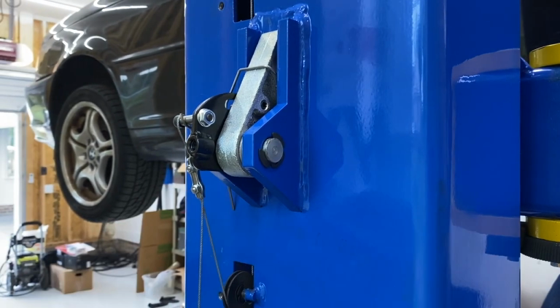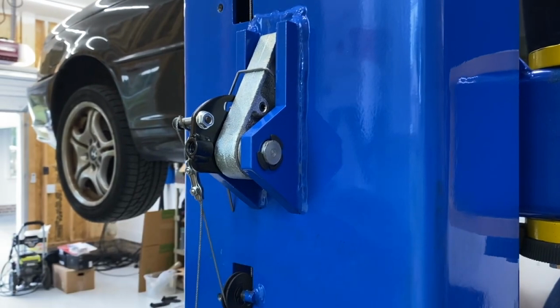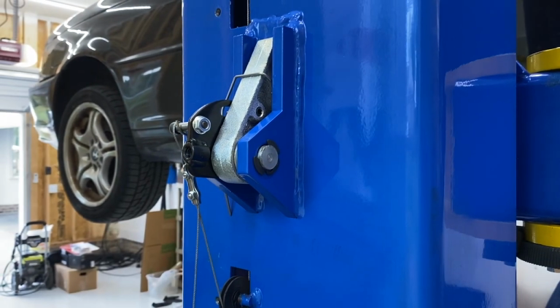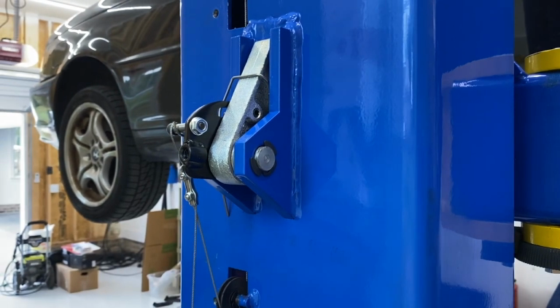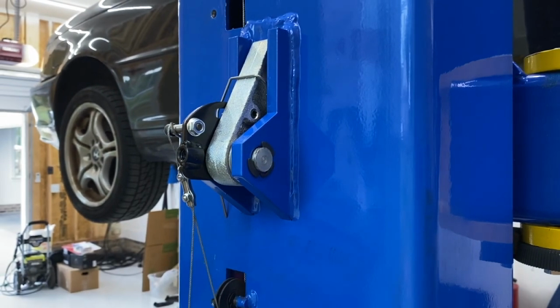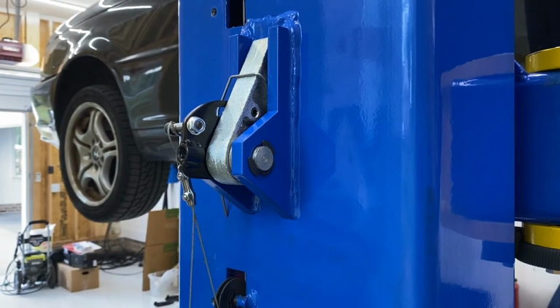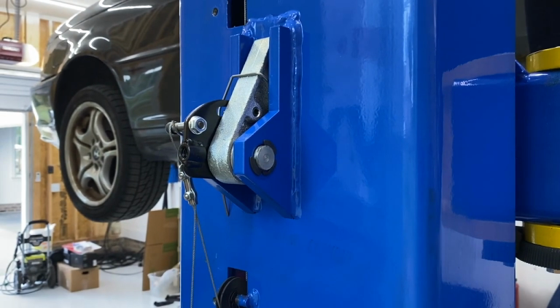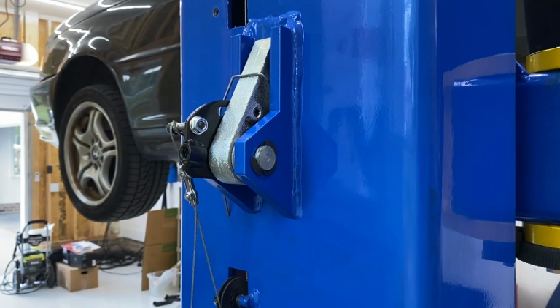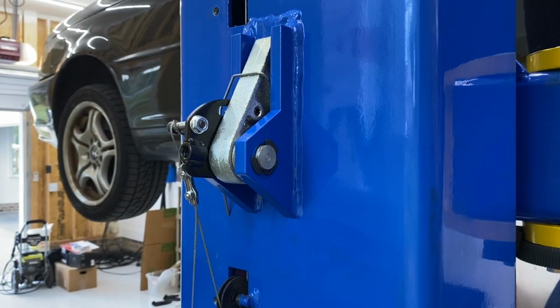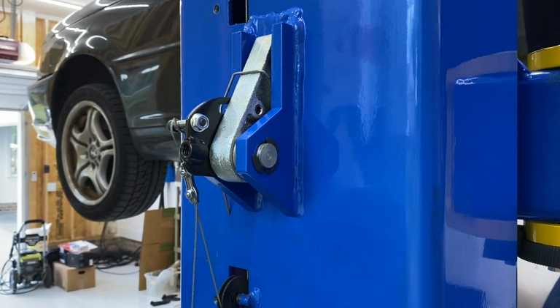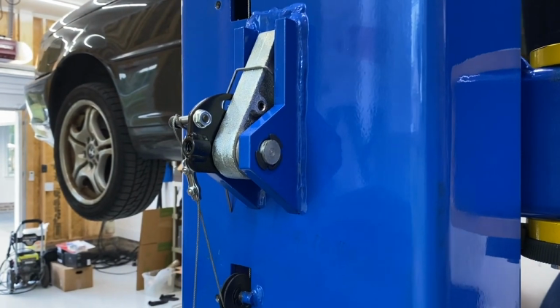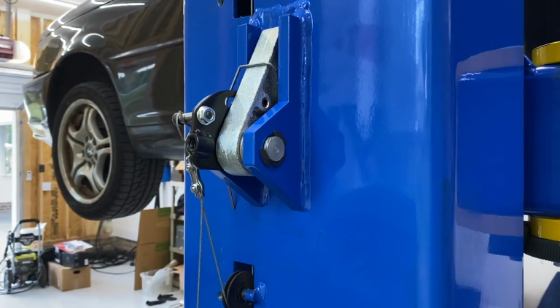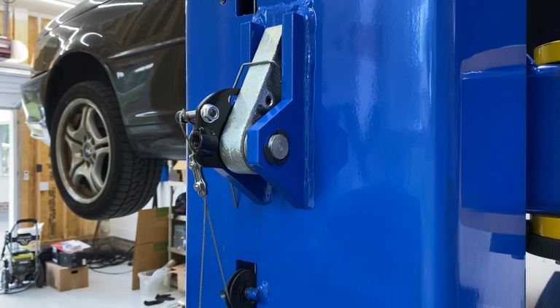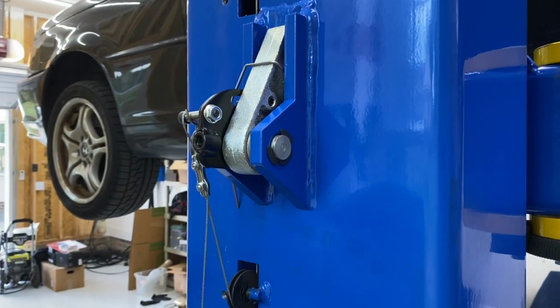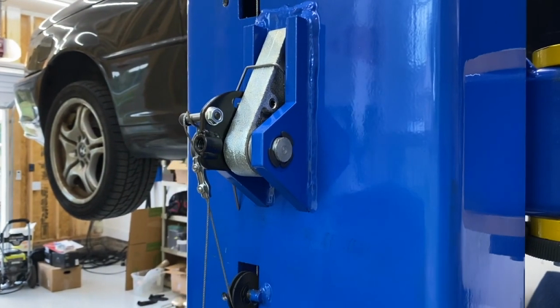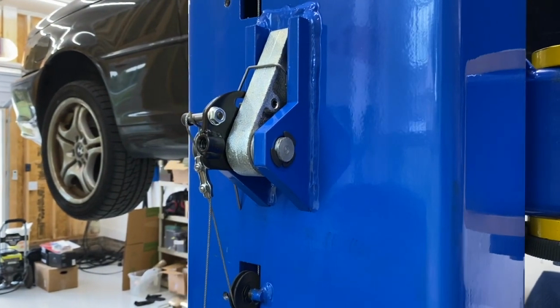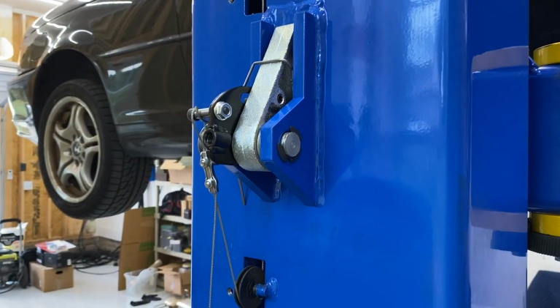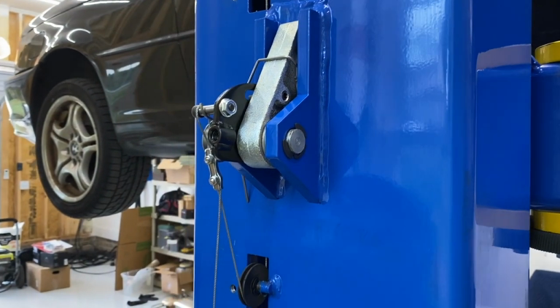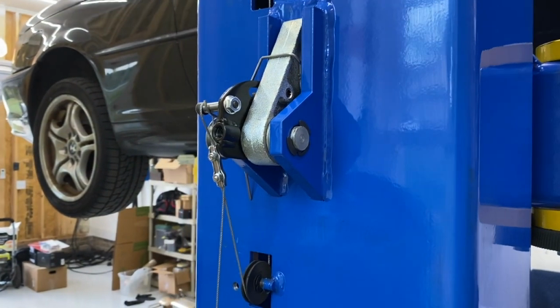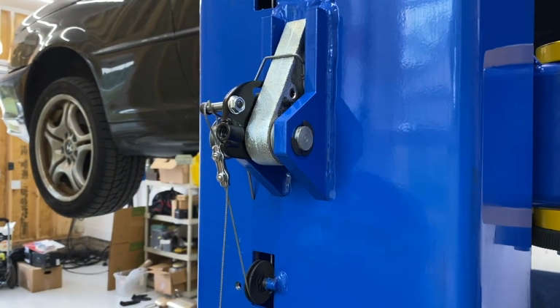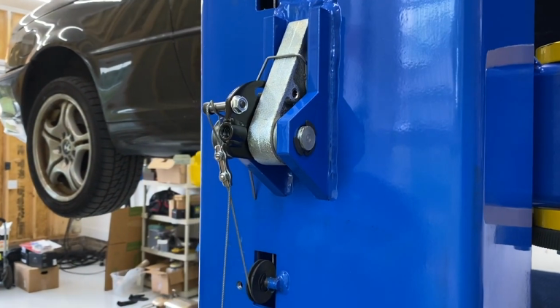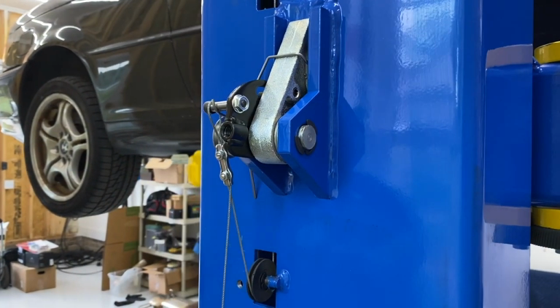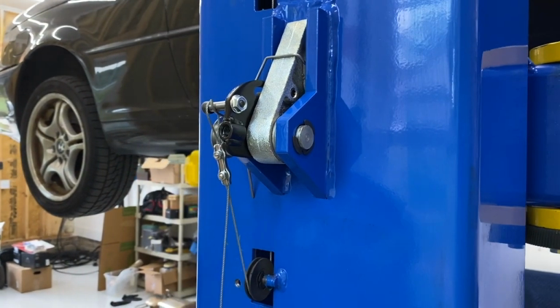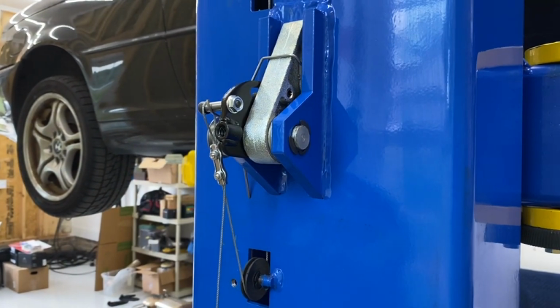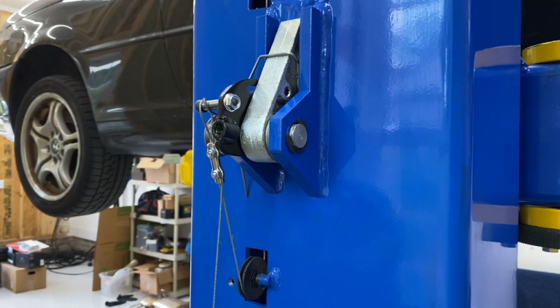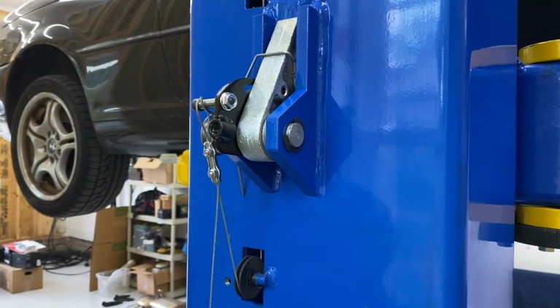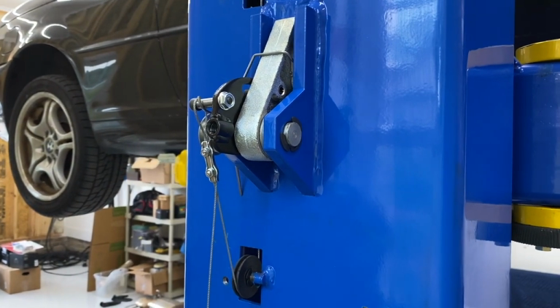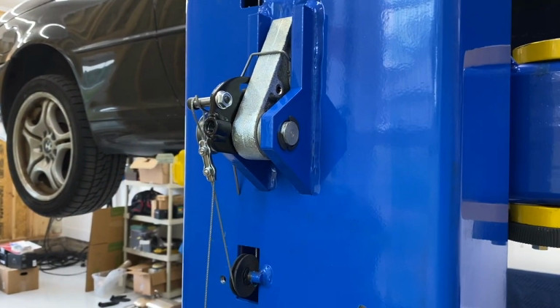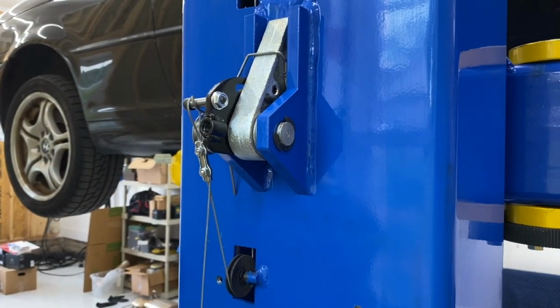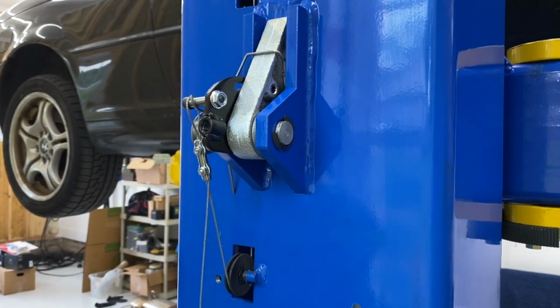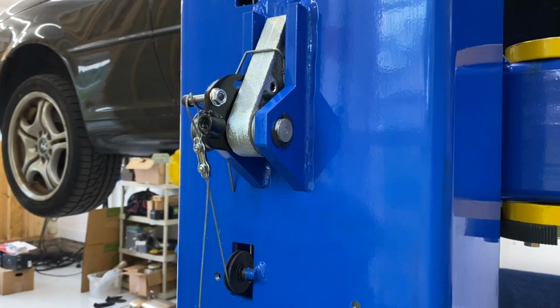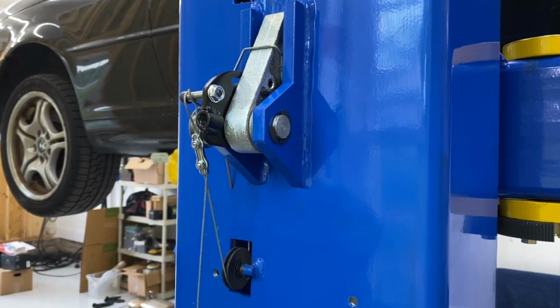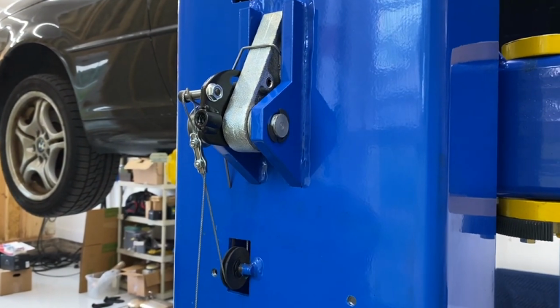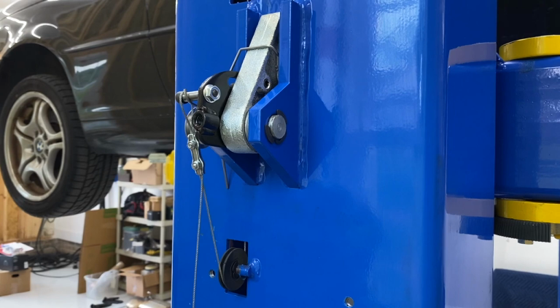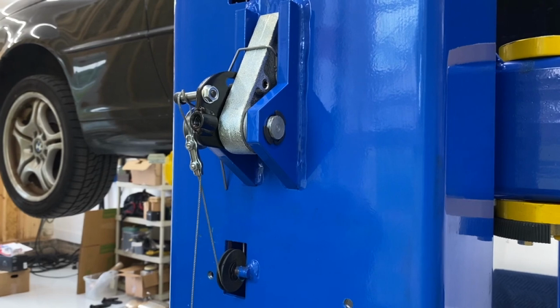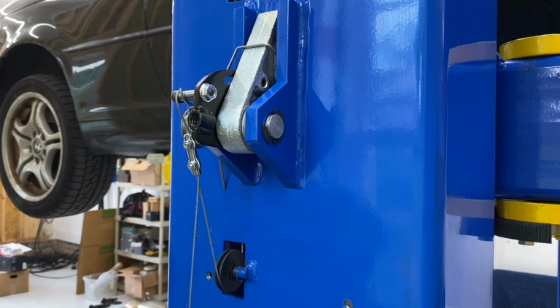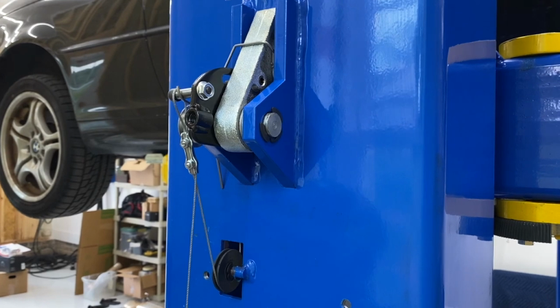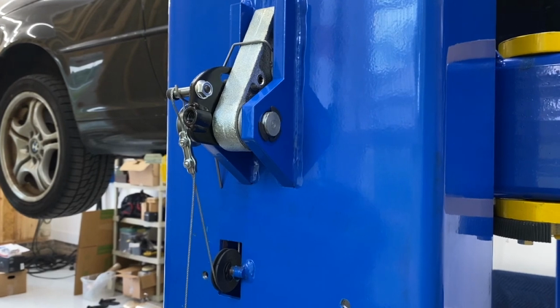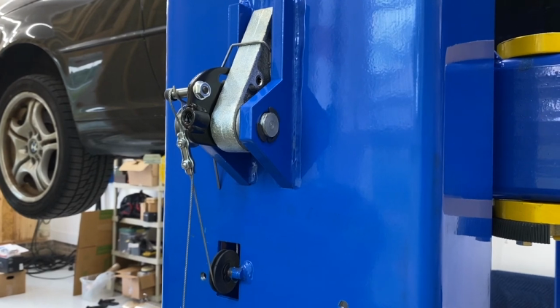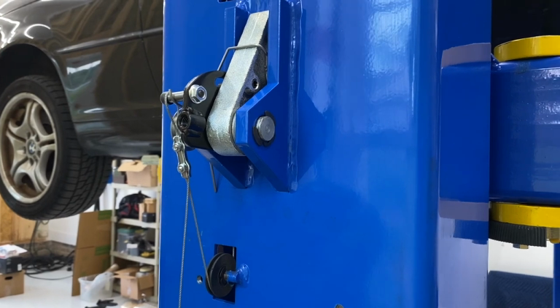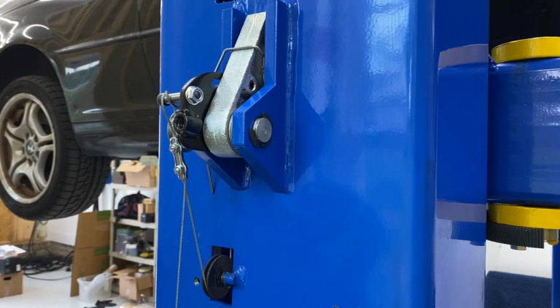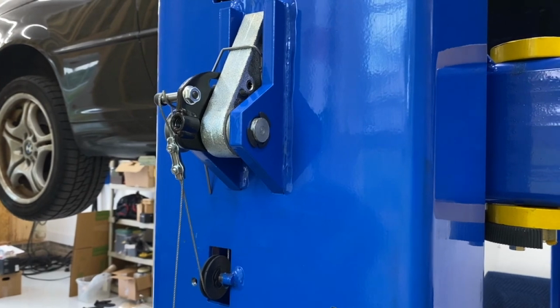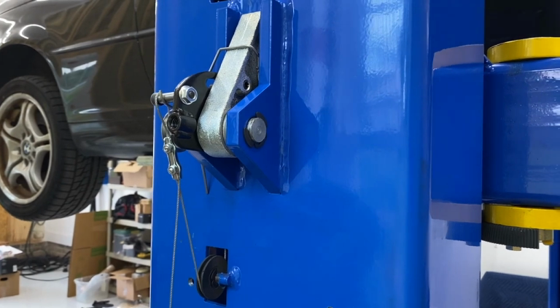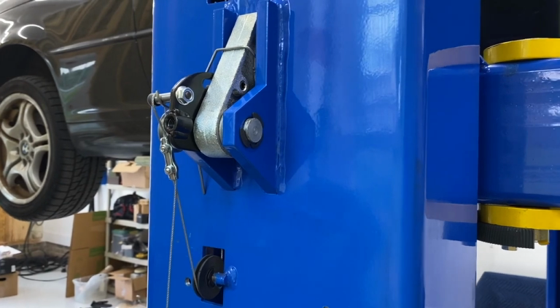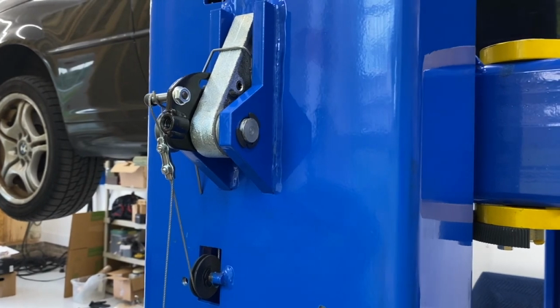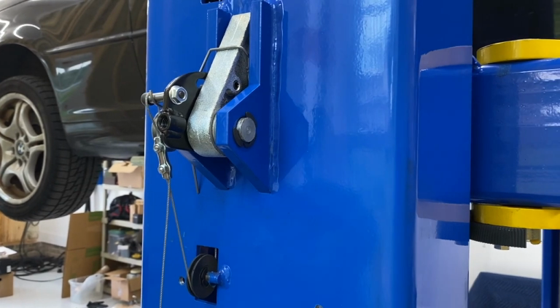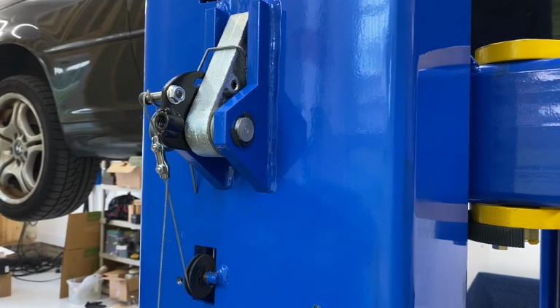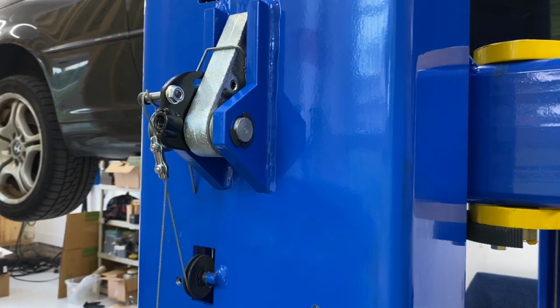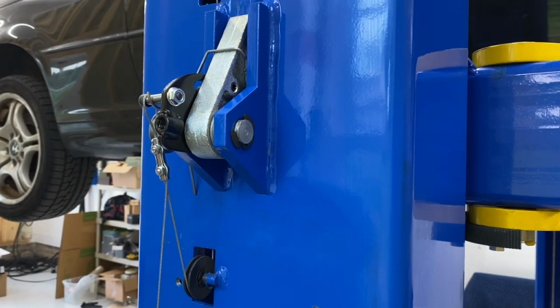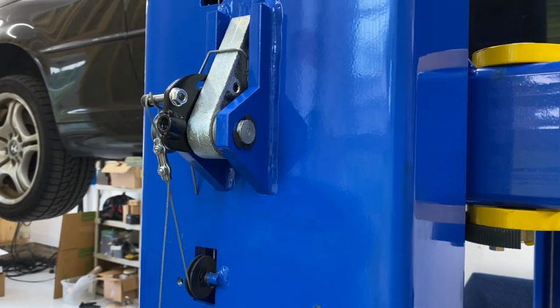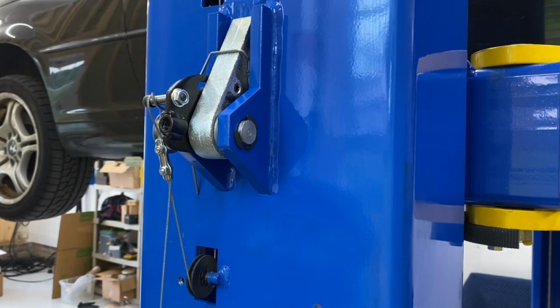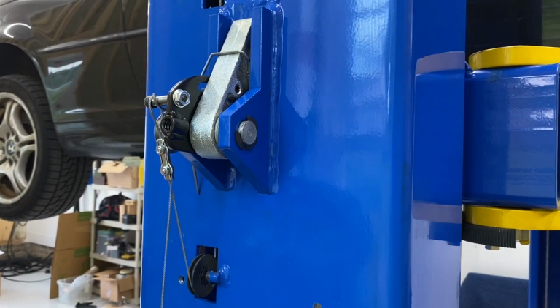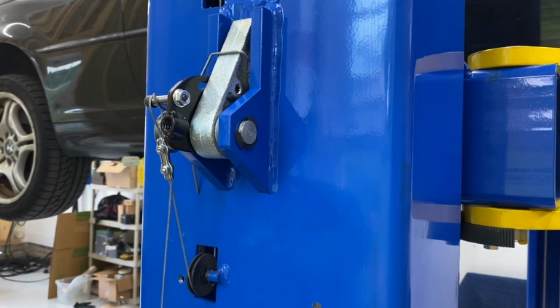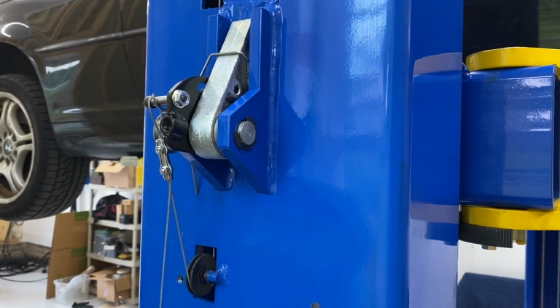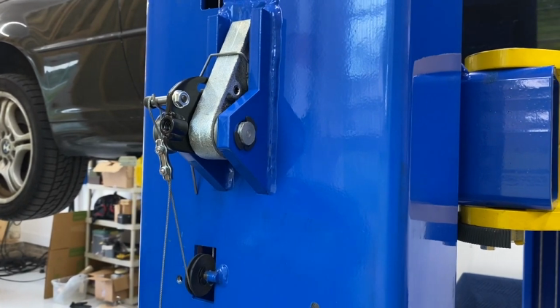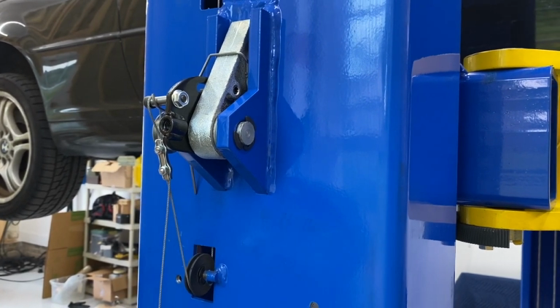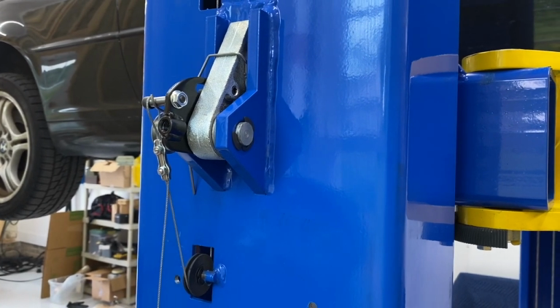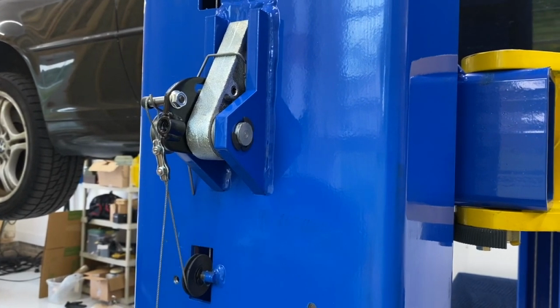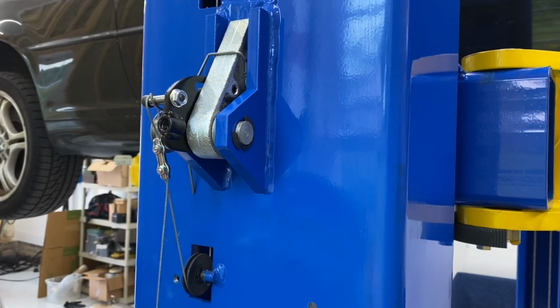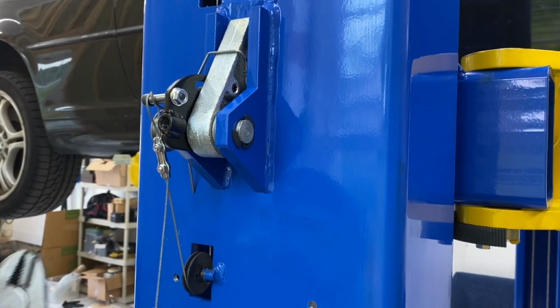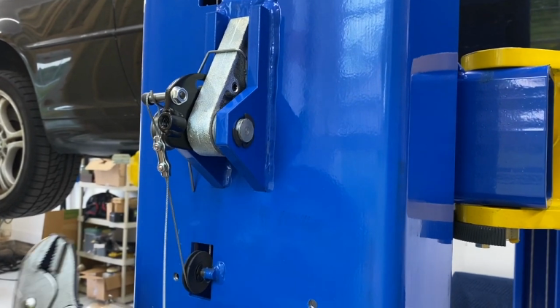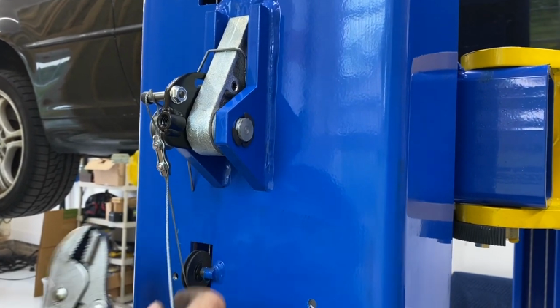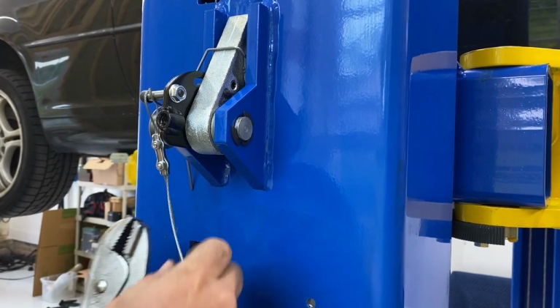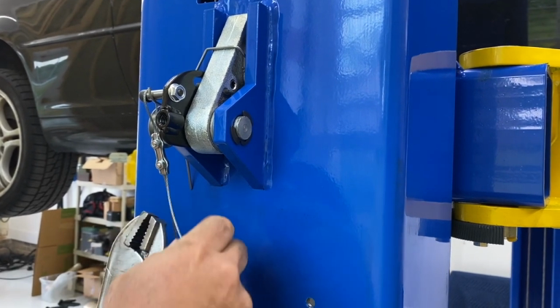There's a little more tension on this side. I'll do it with a decent grip.